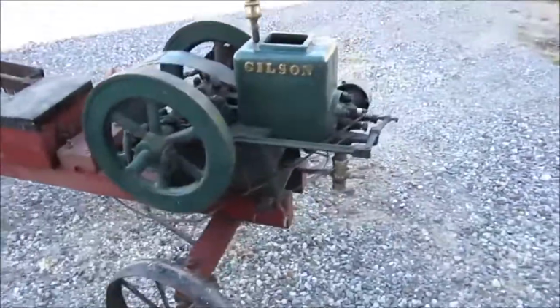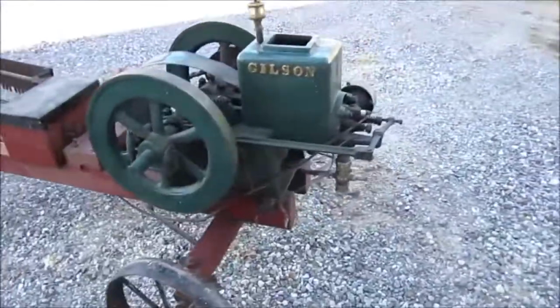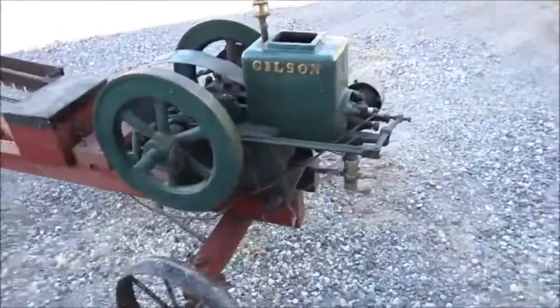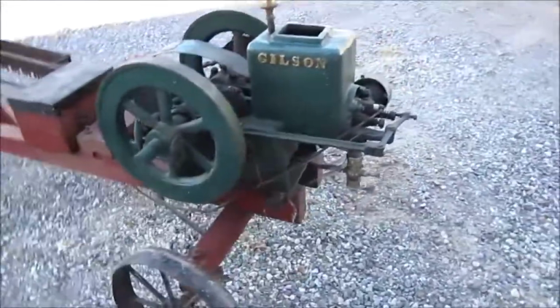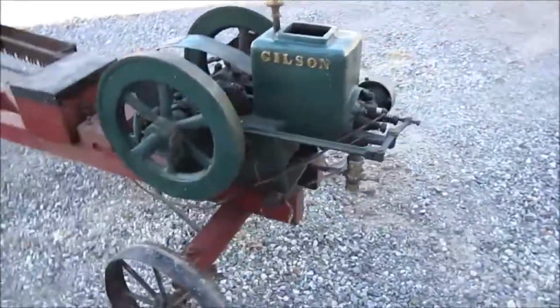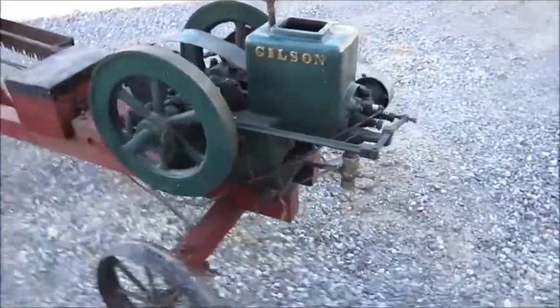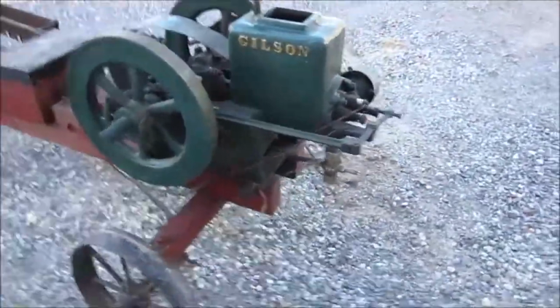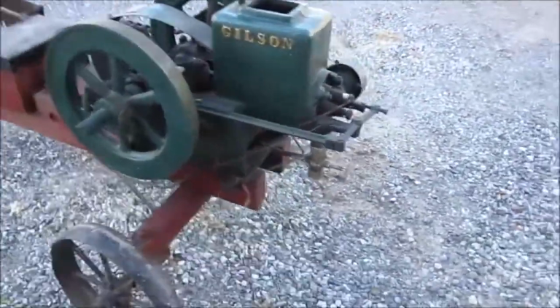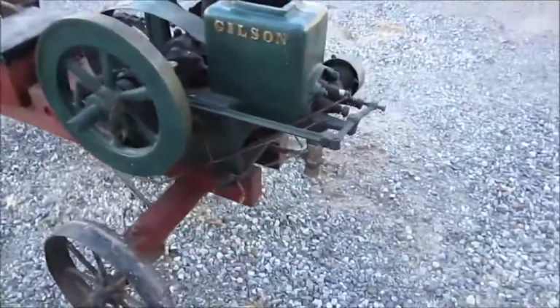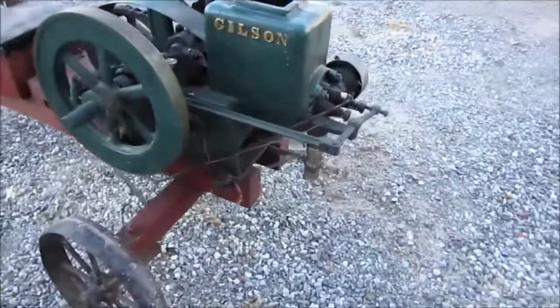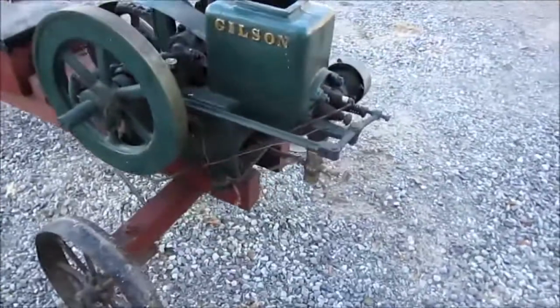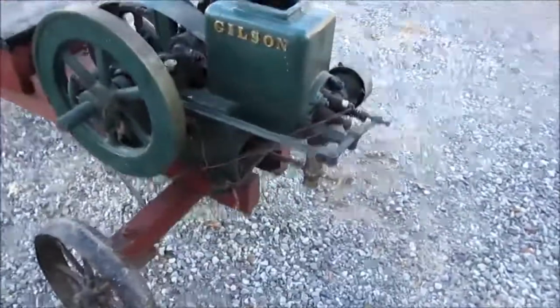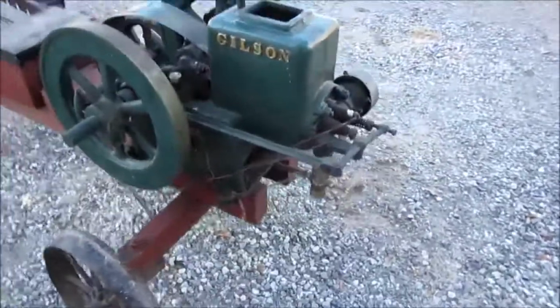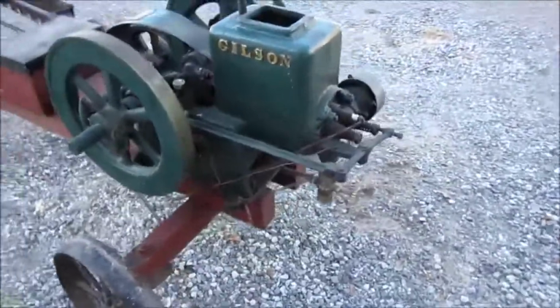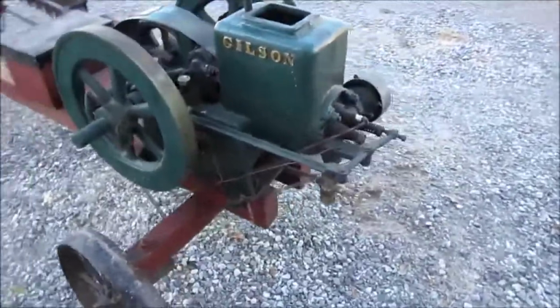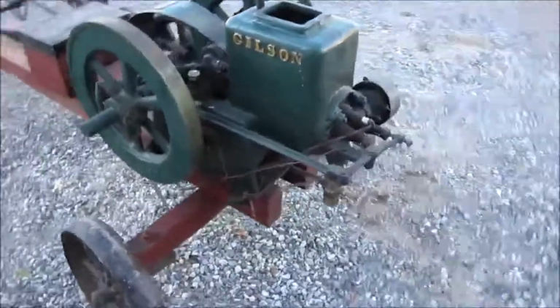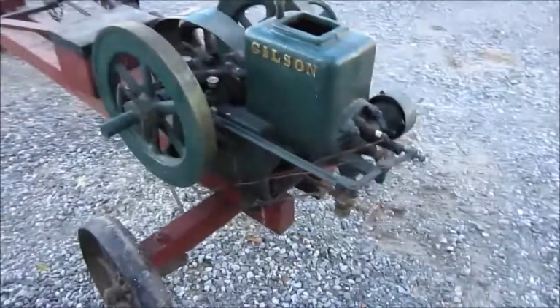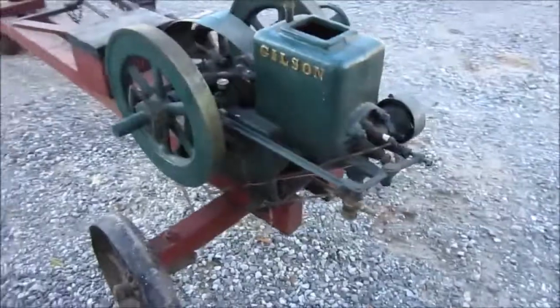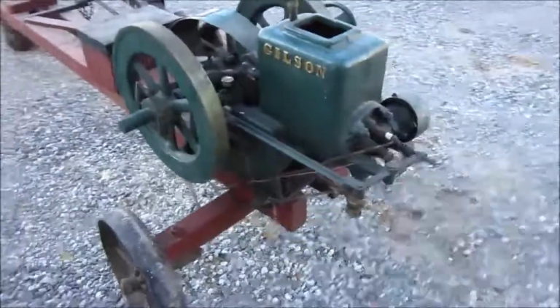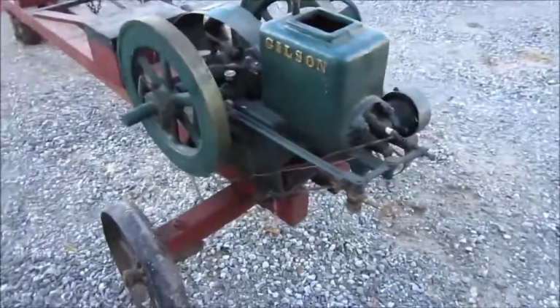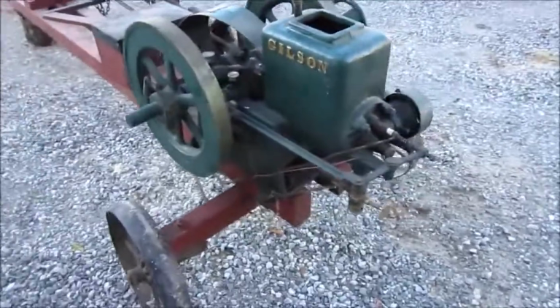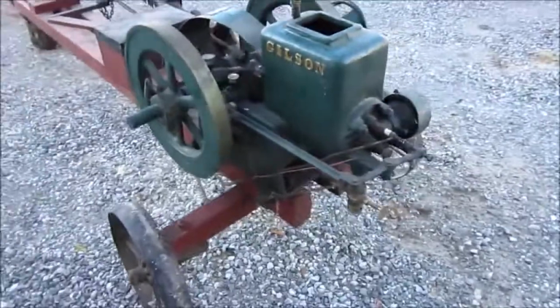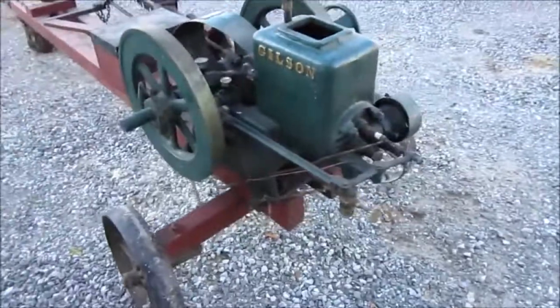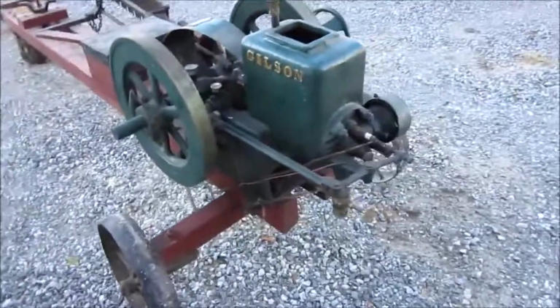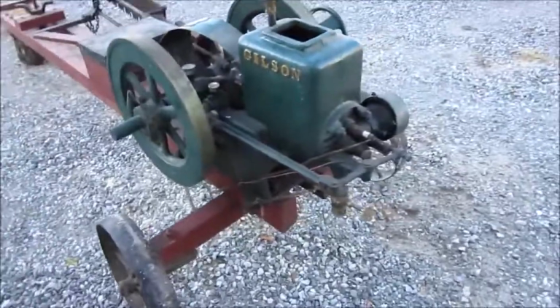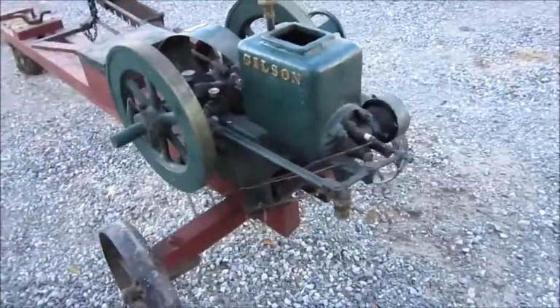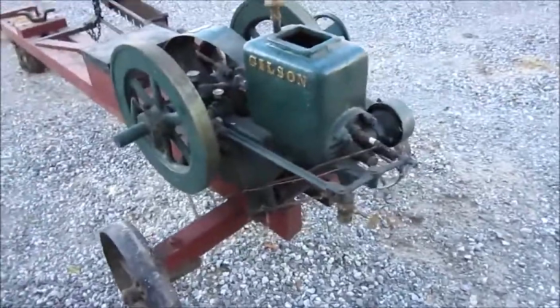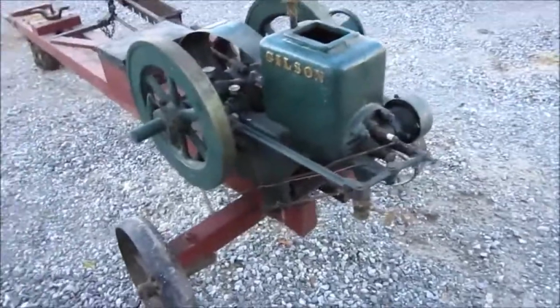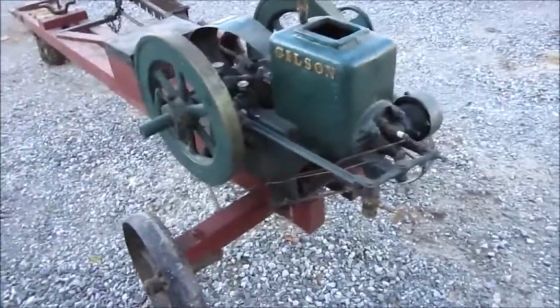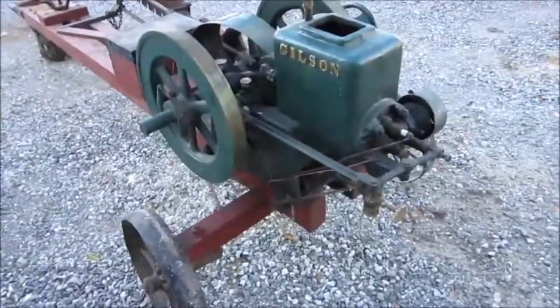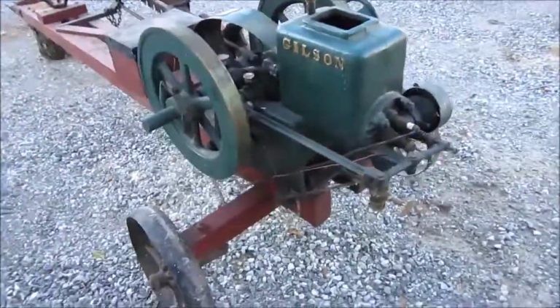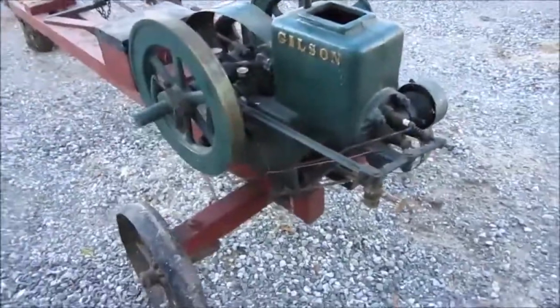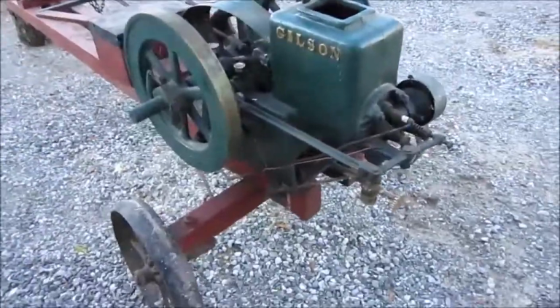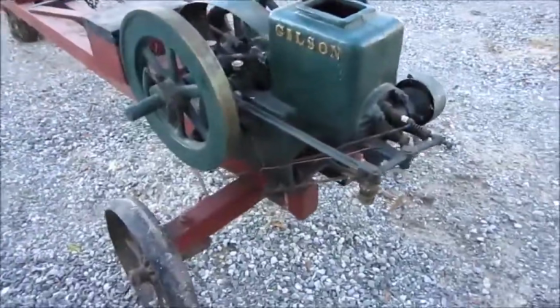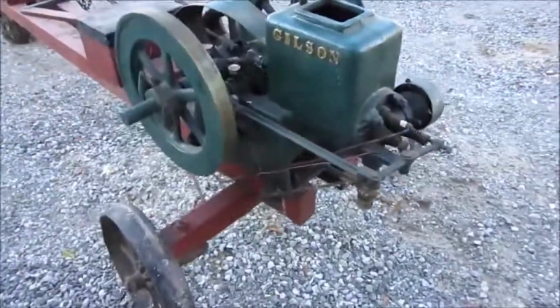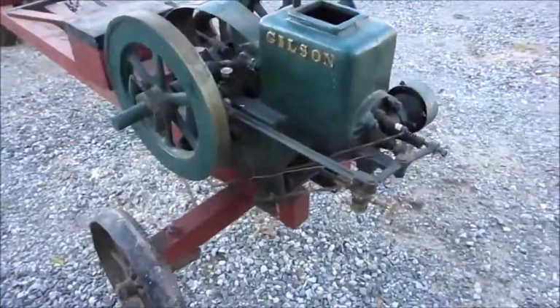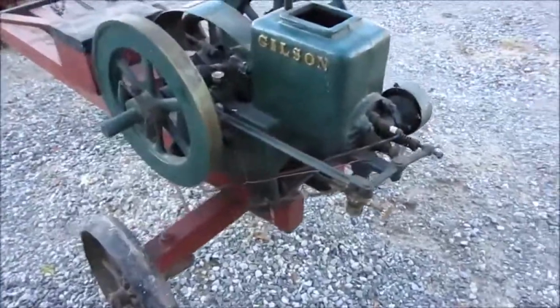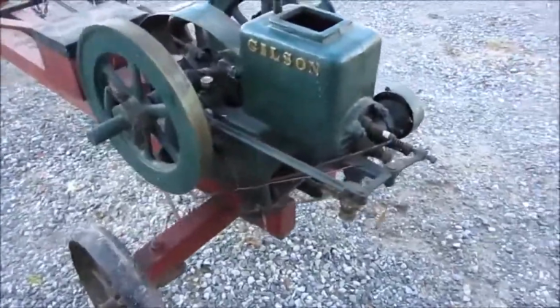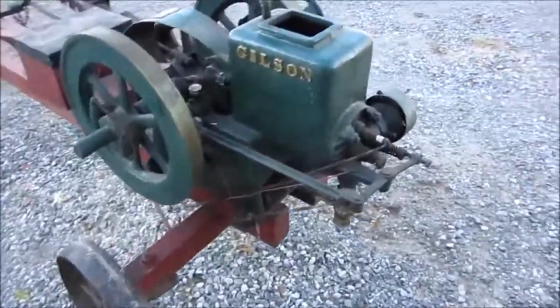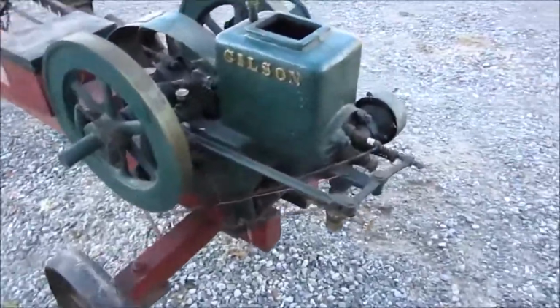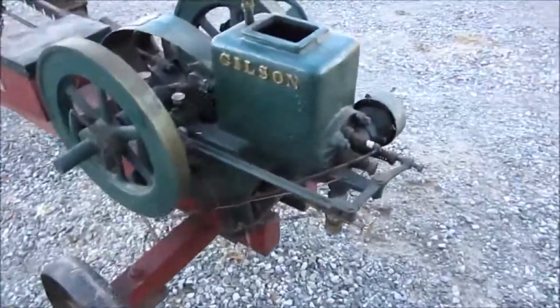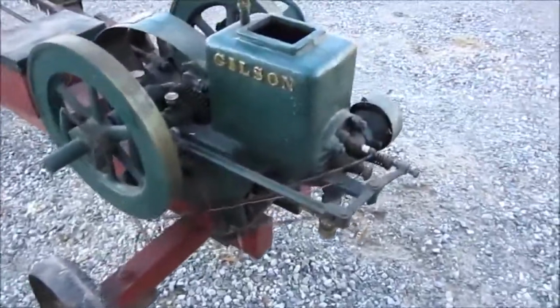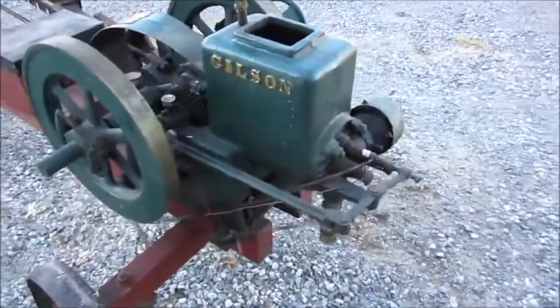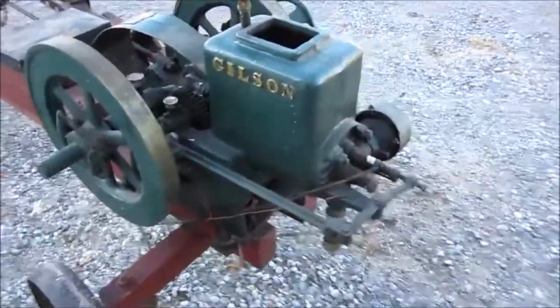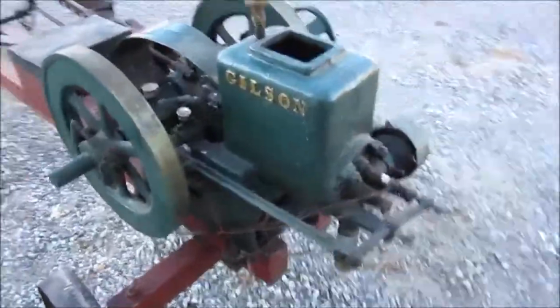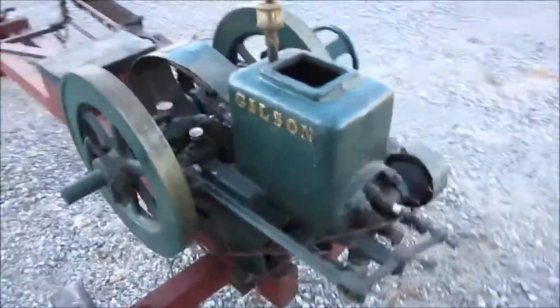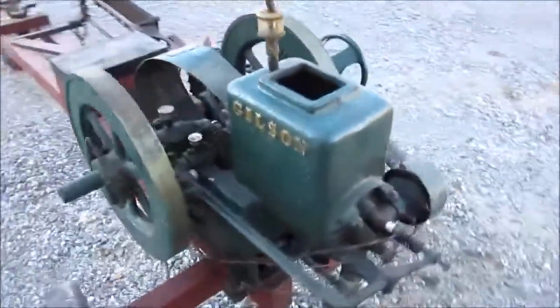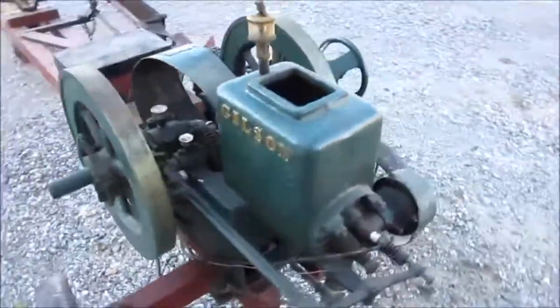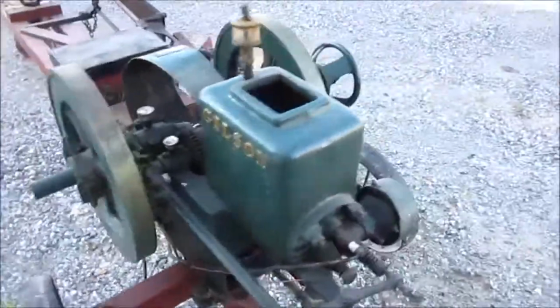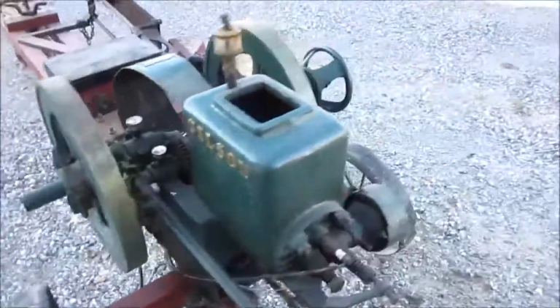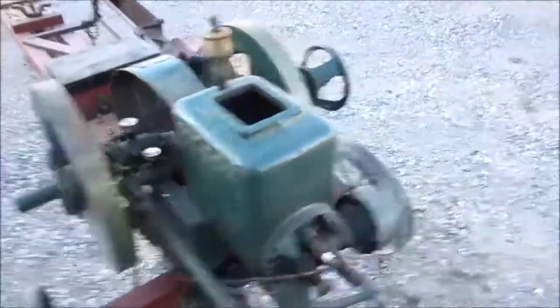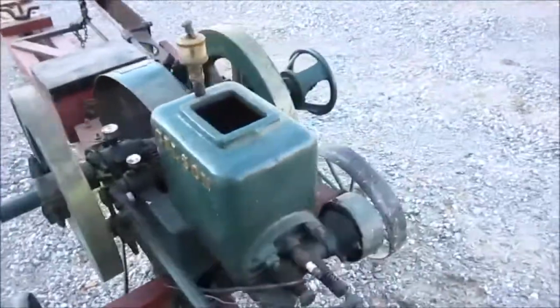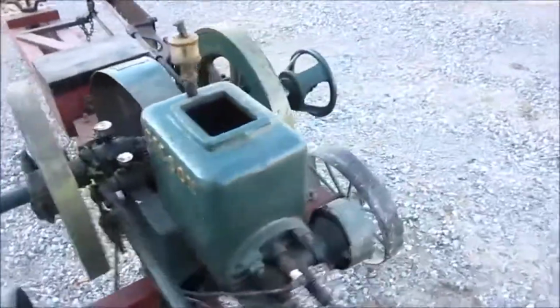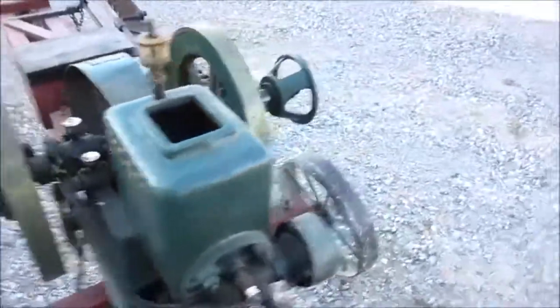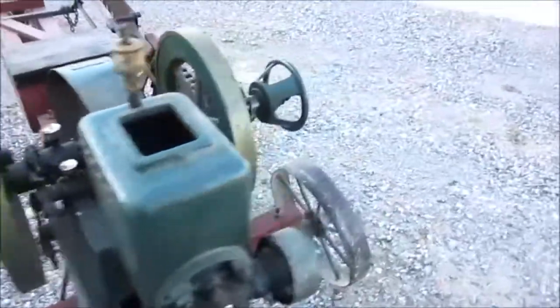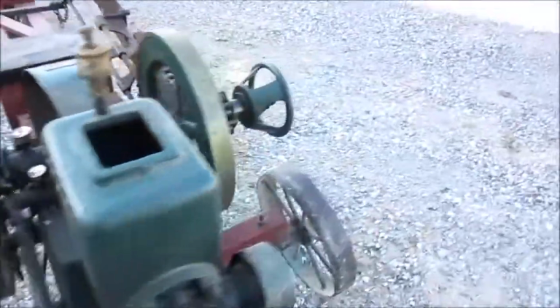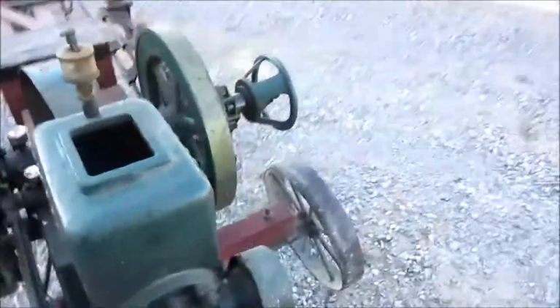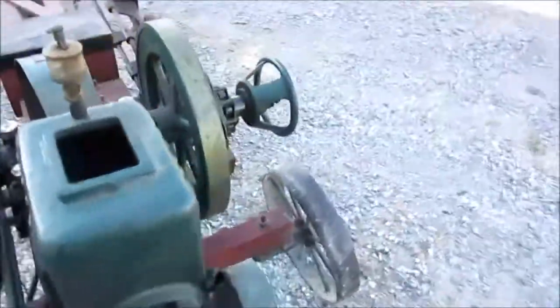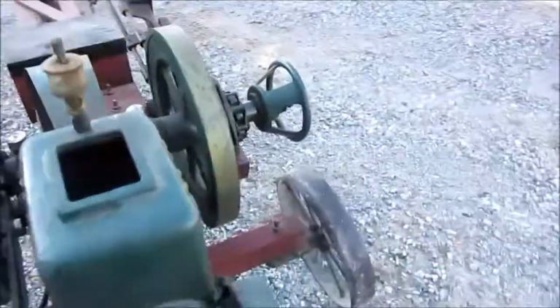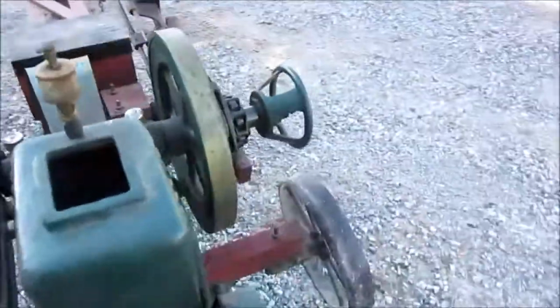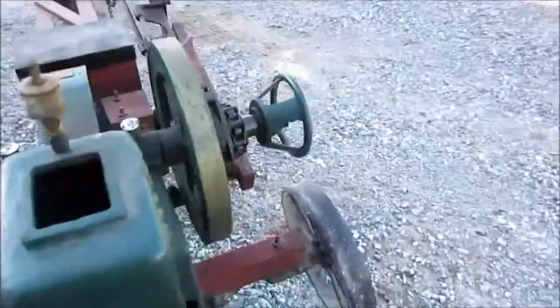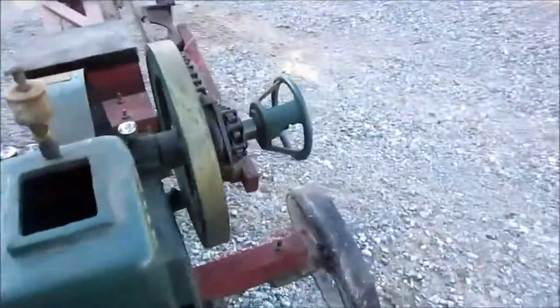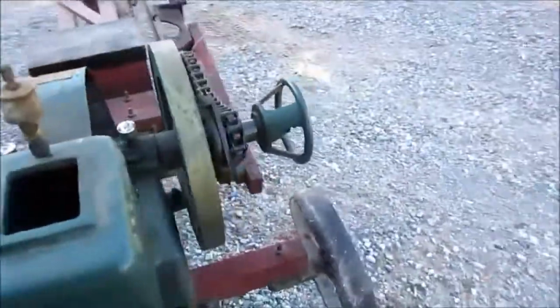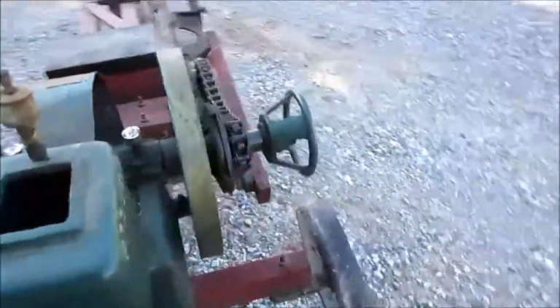Not sure — it runs off a buzz coil. Not sure if it's good, haven't checked it yet.